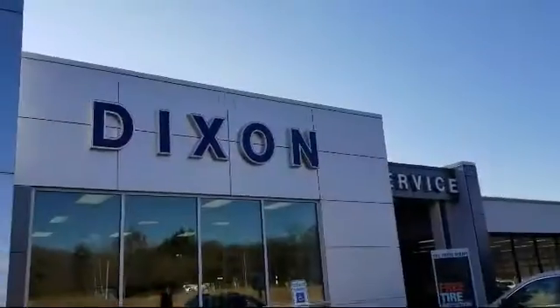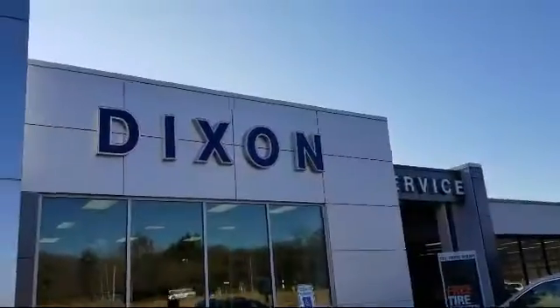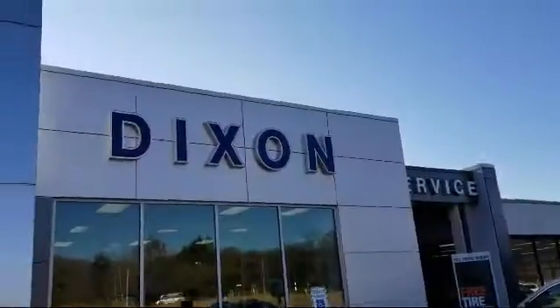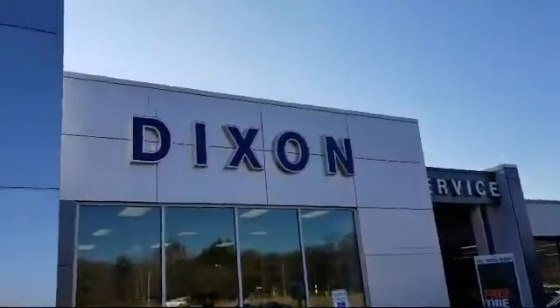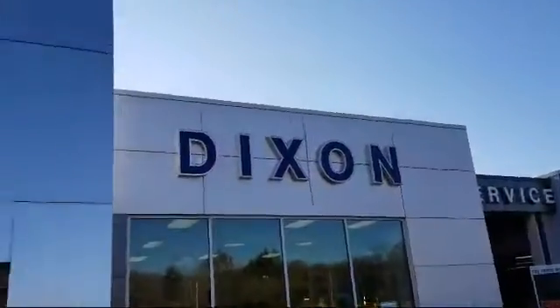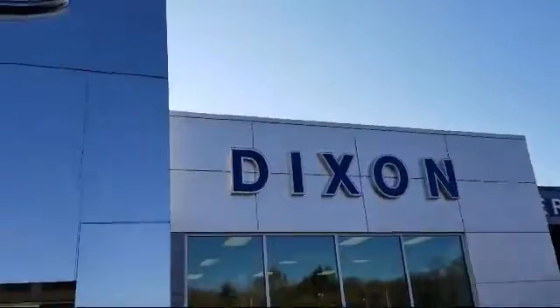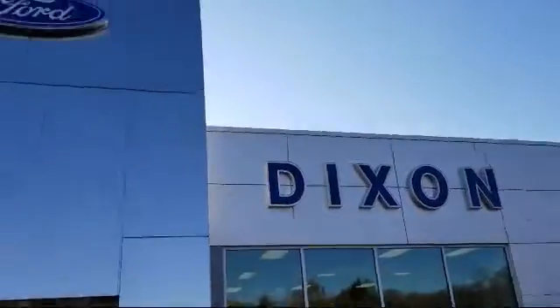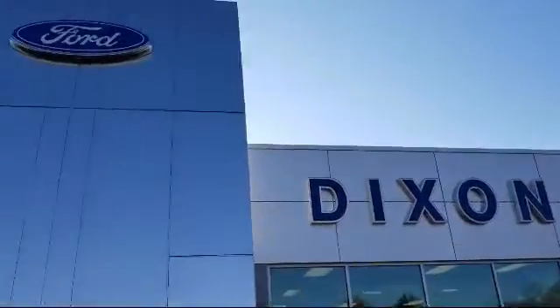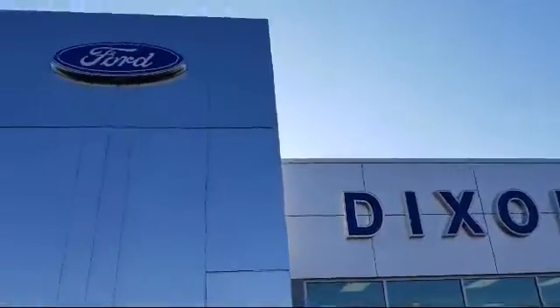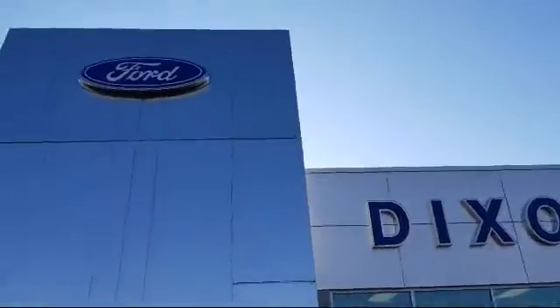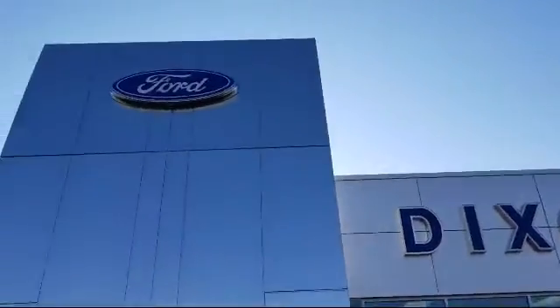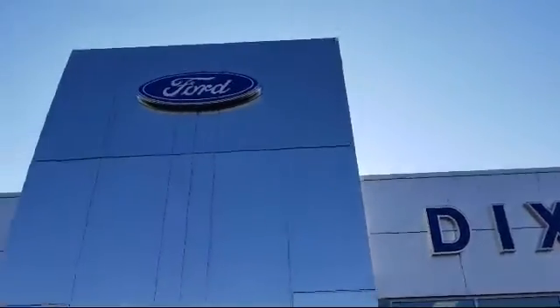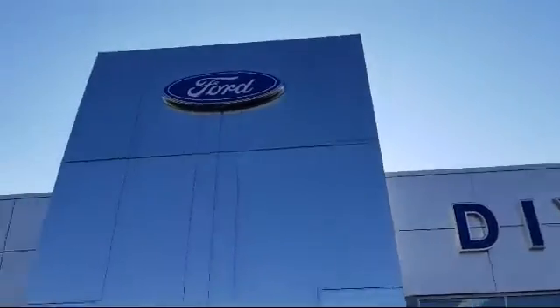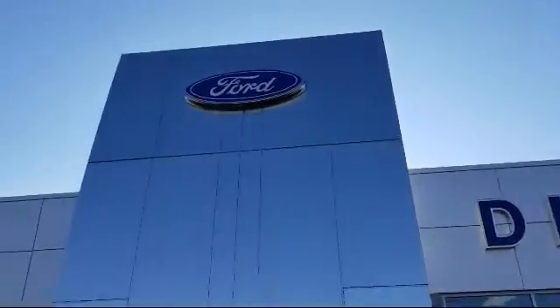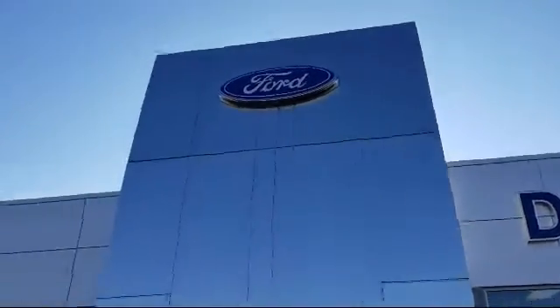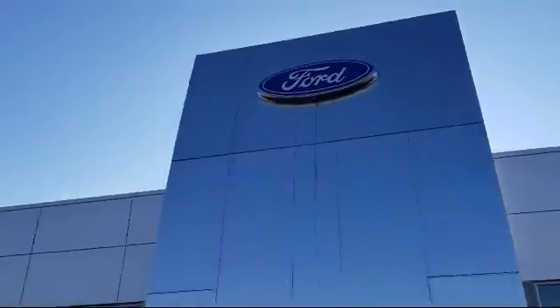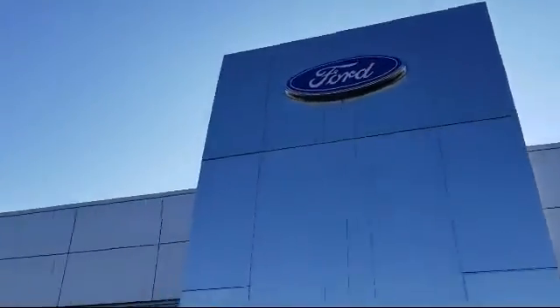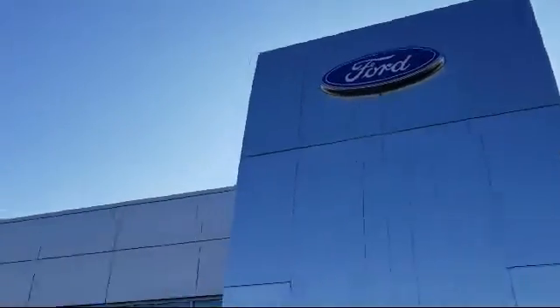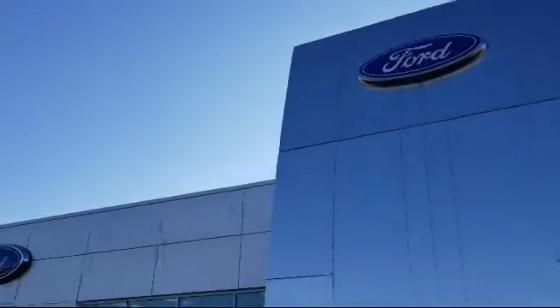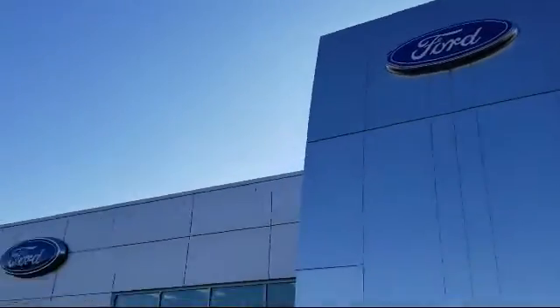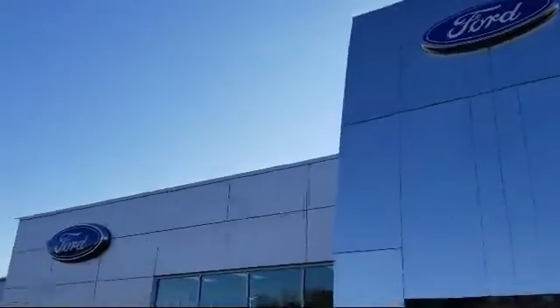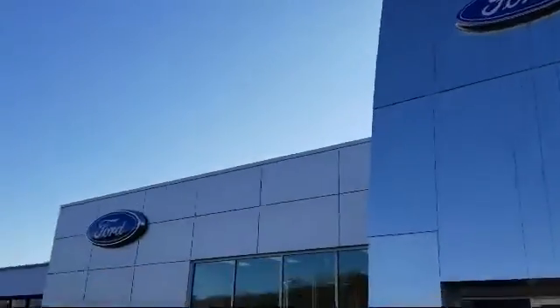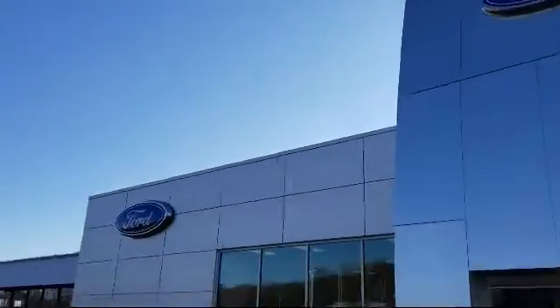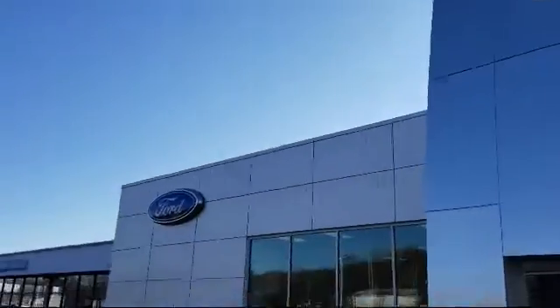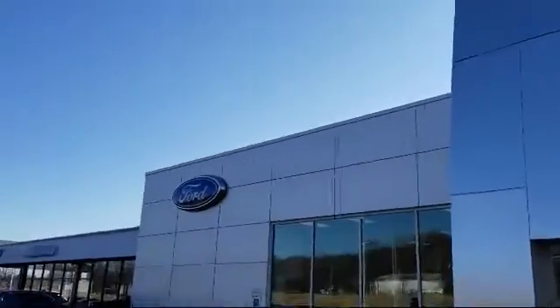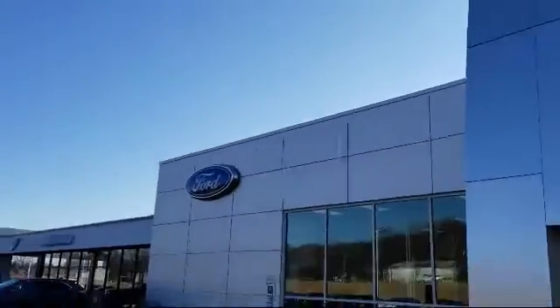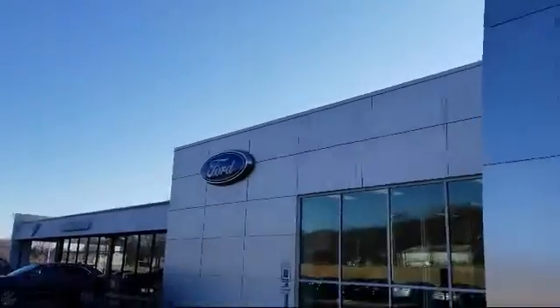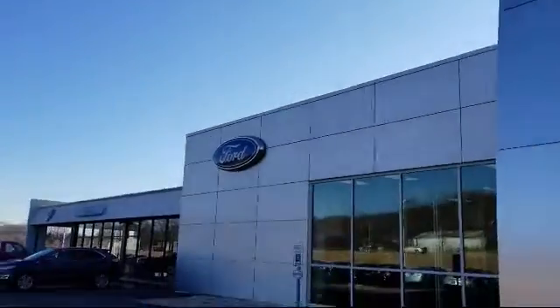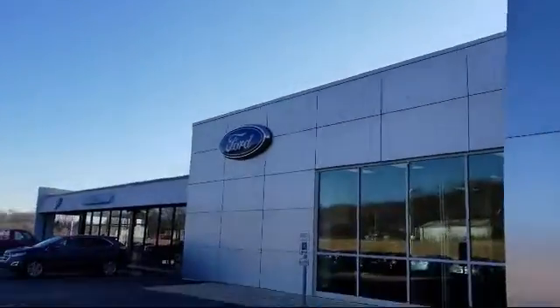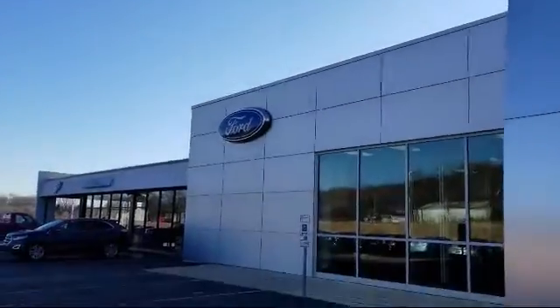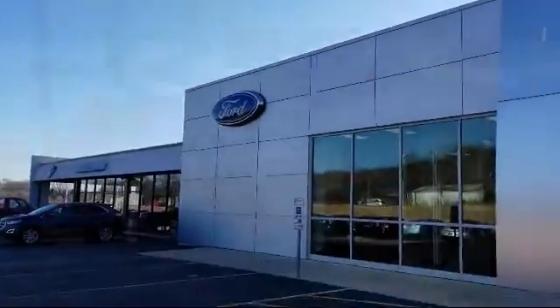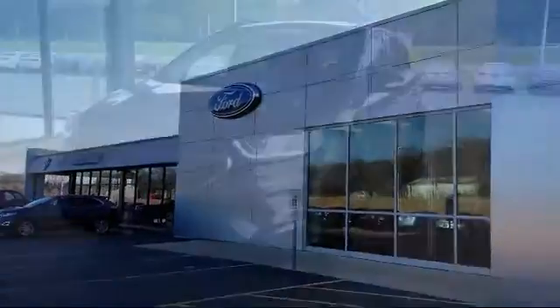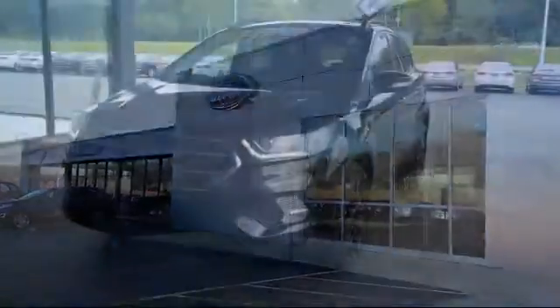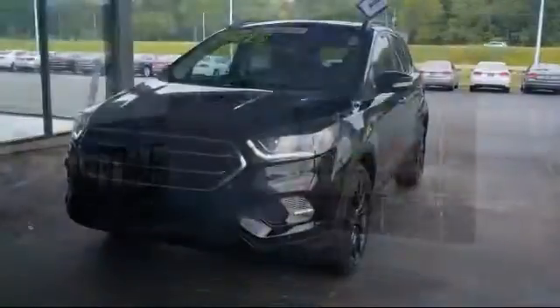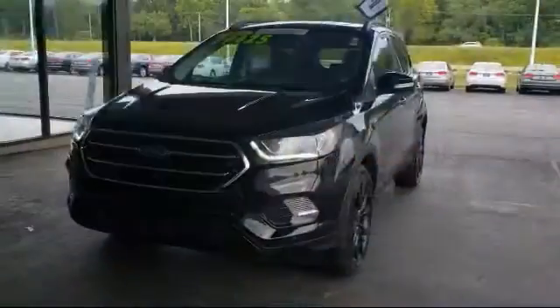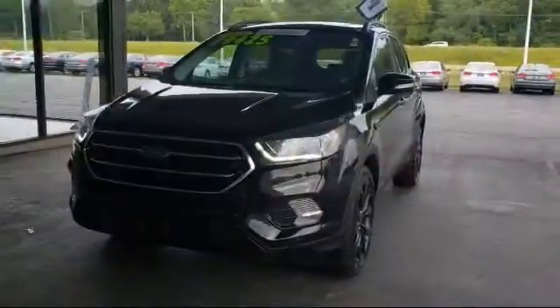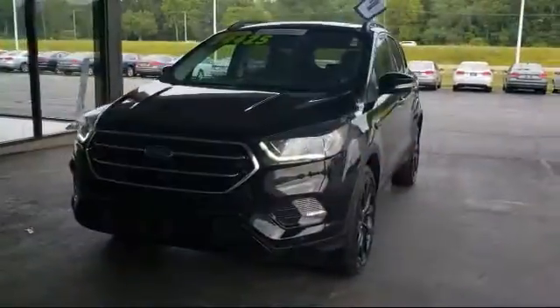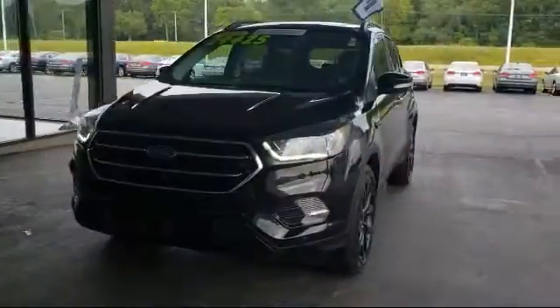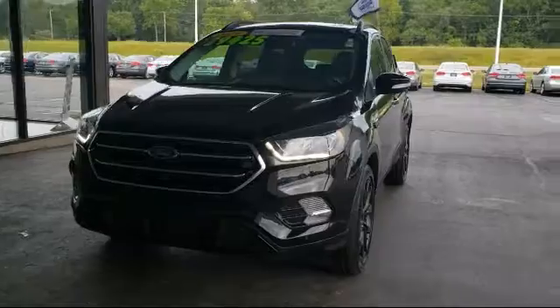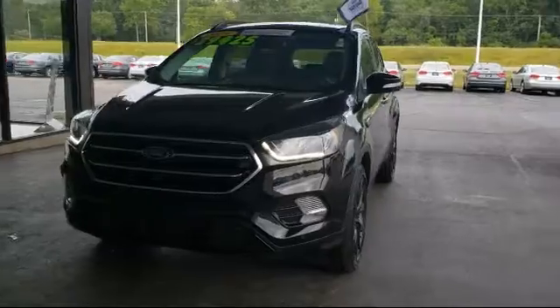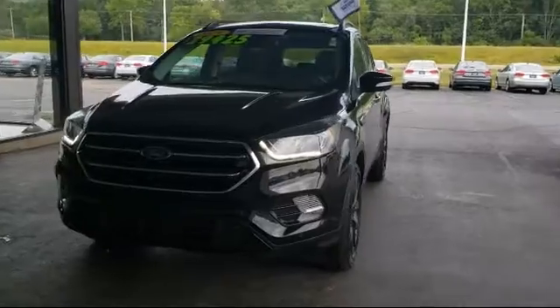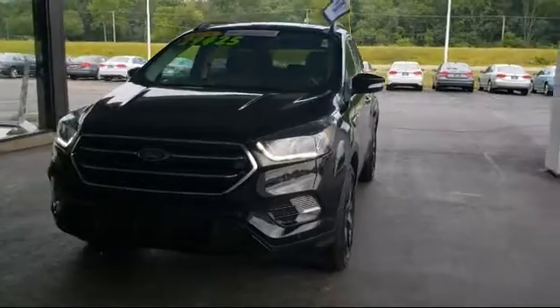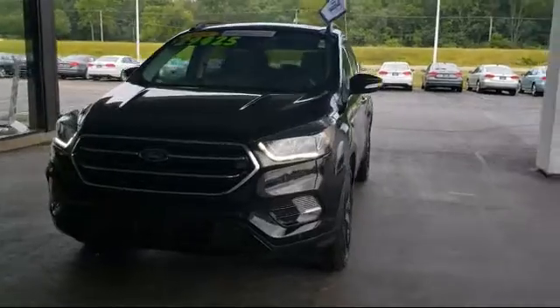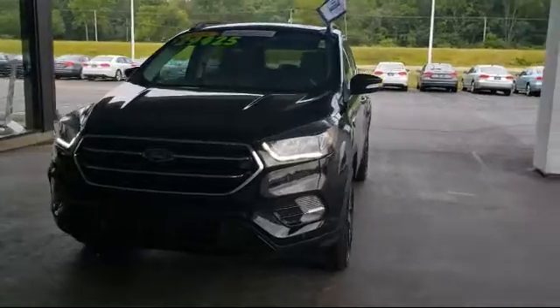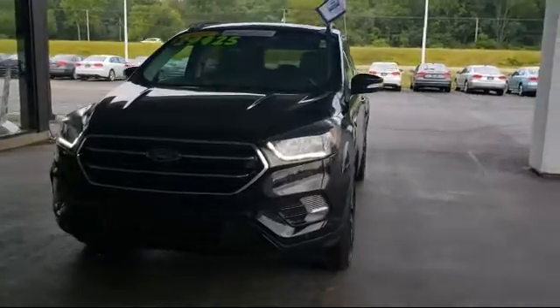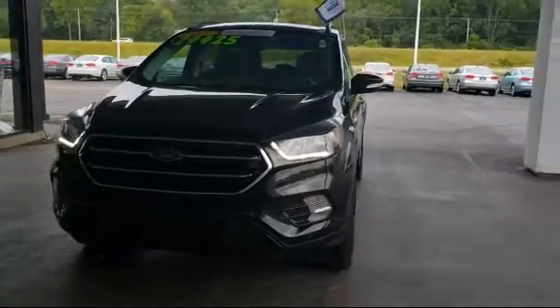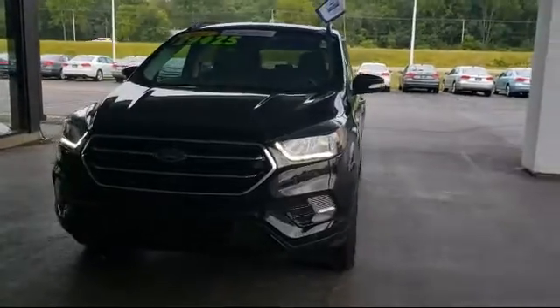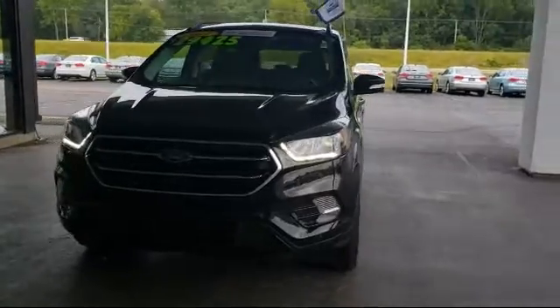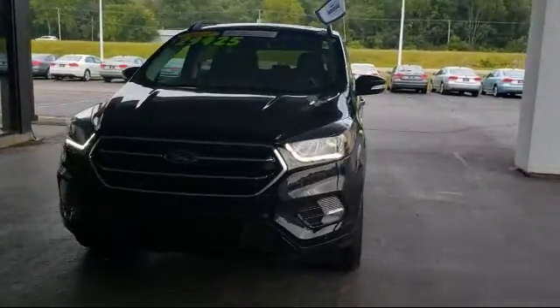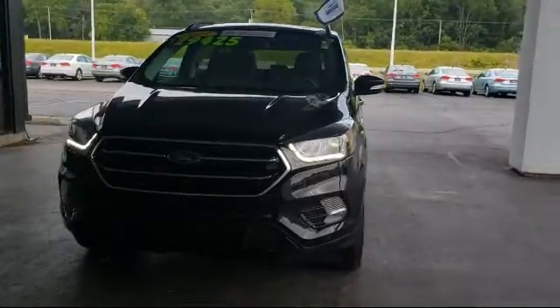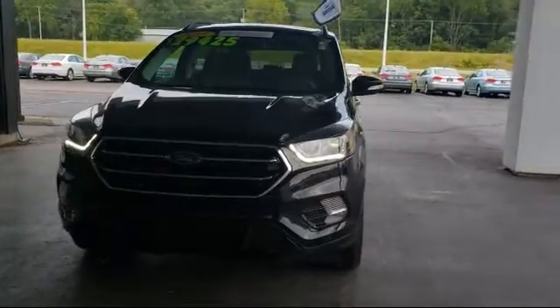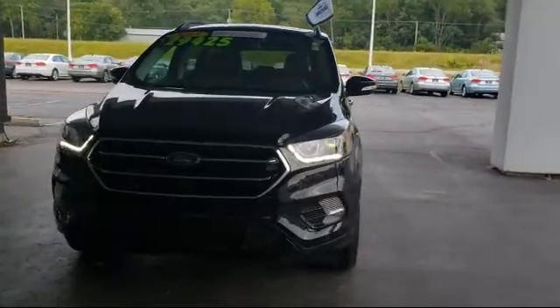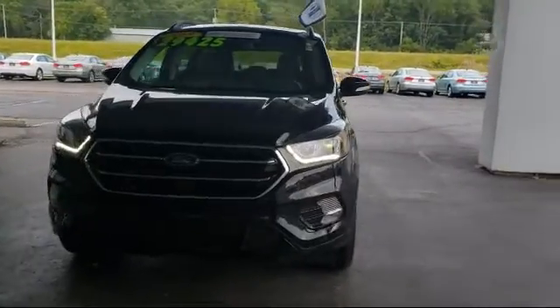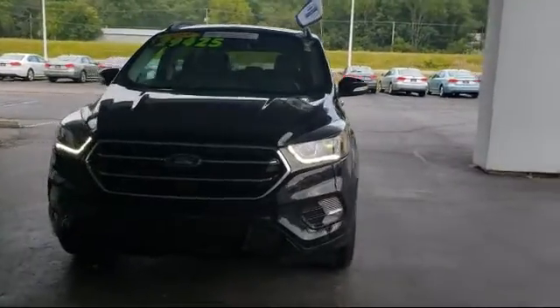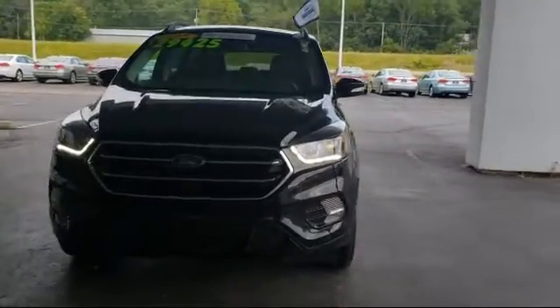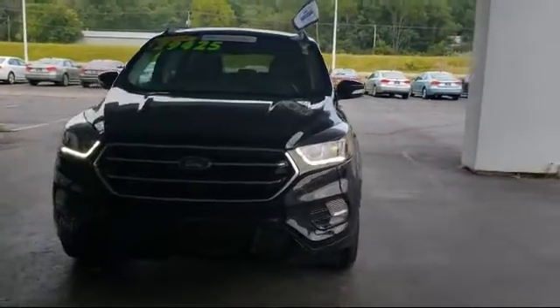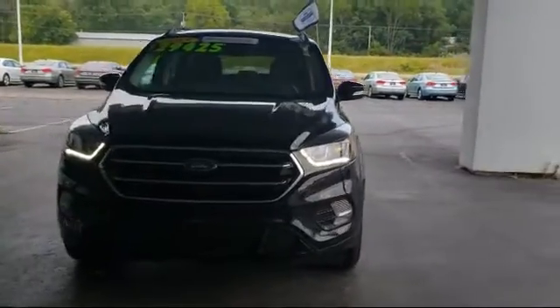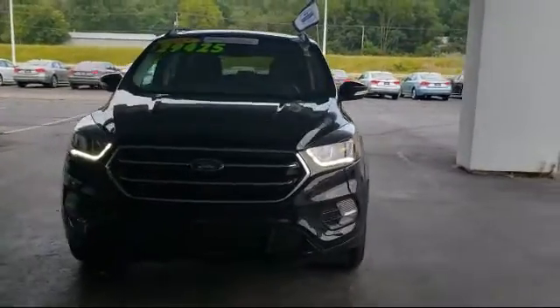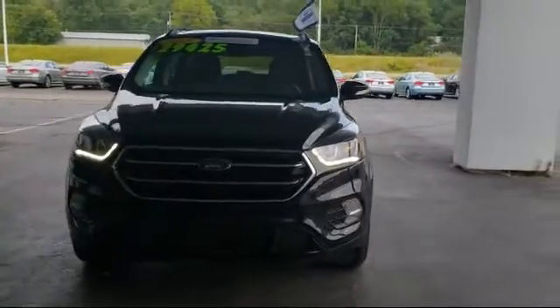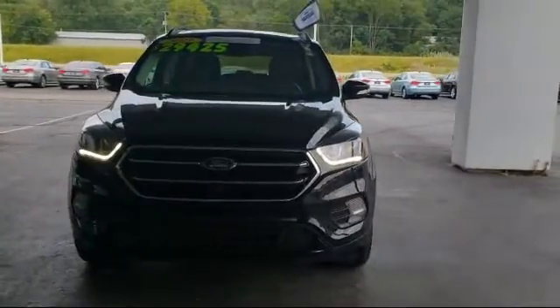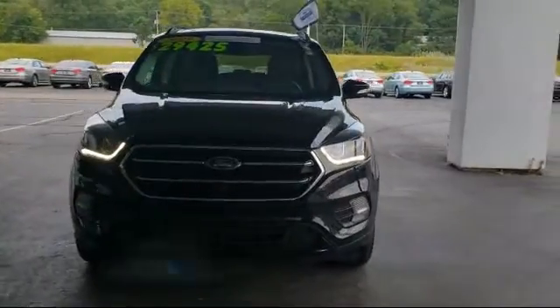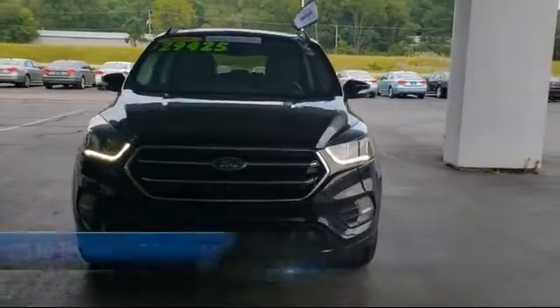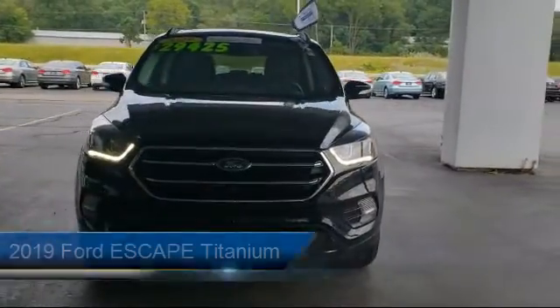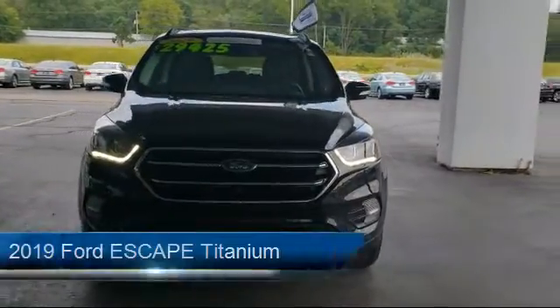Welcome to Dixon Ford, your premier destination for purchasing a vehicle. And here's a look at another one of our great vehicles in inventory,